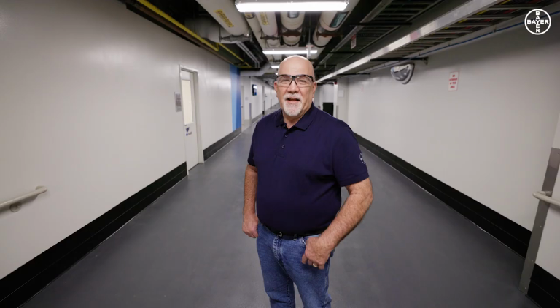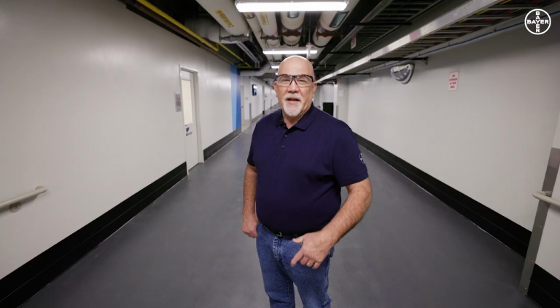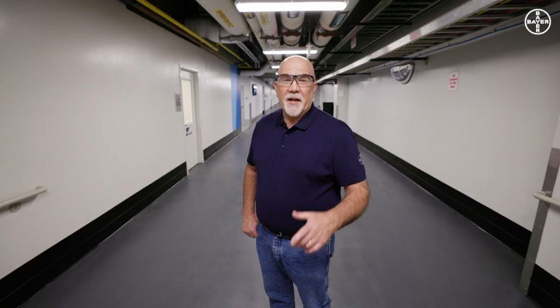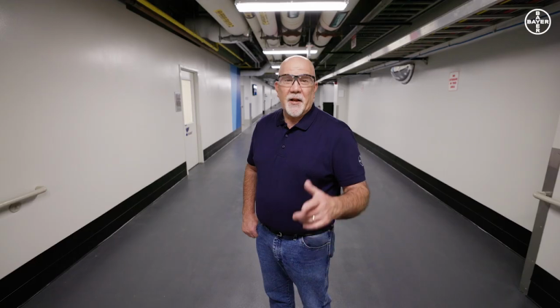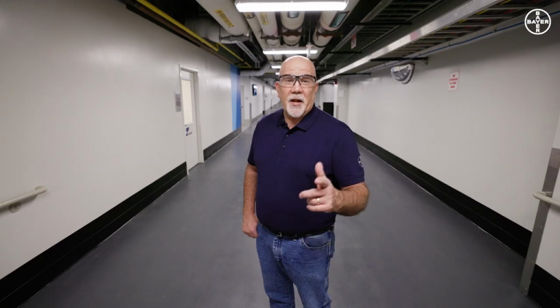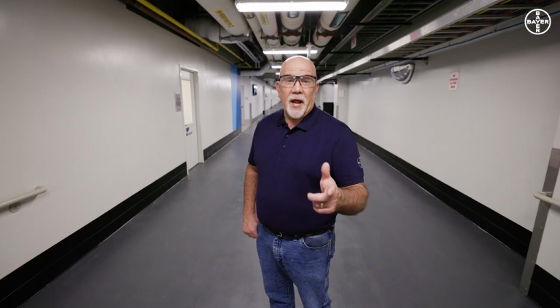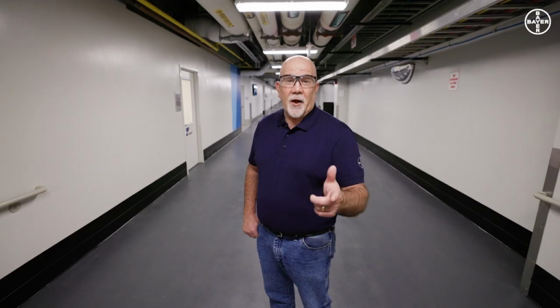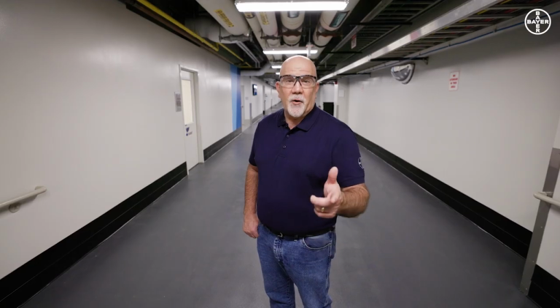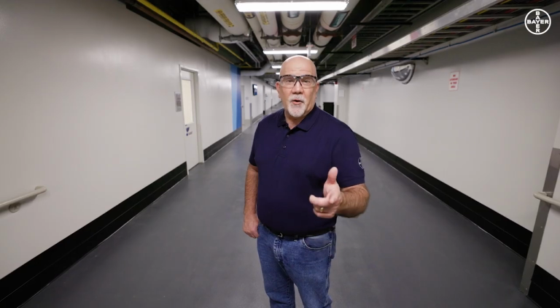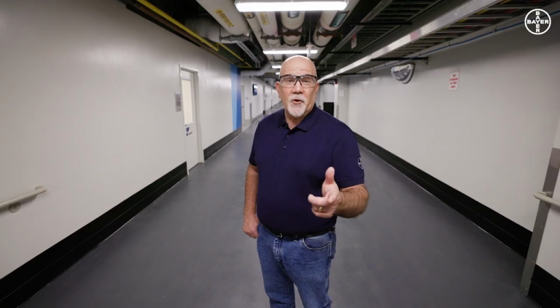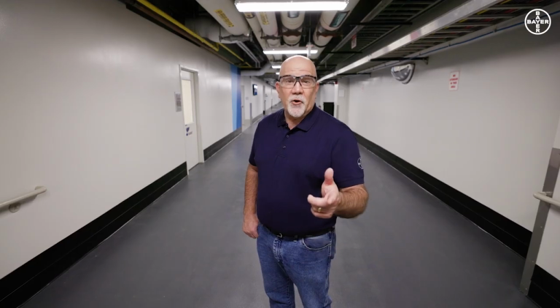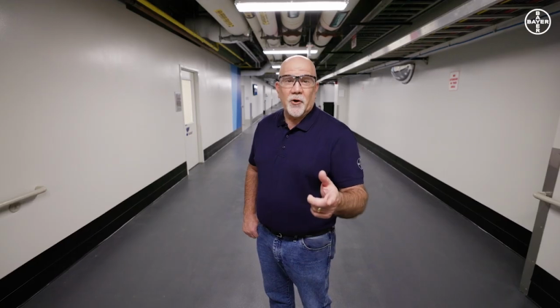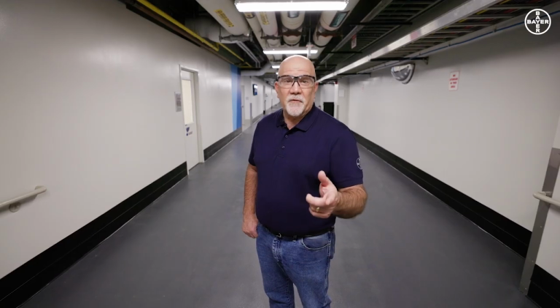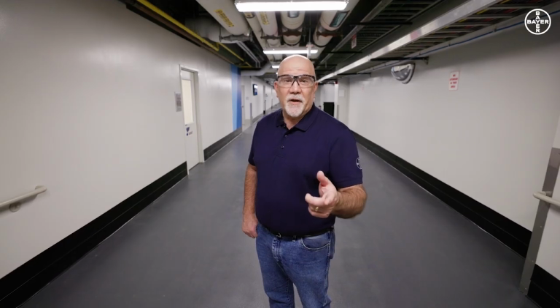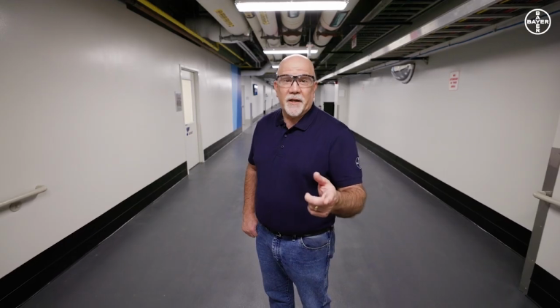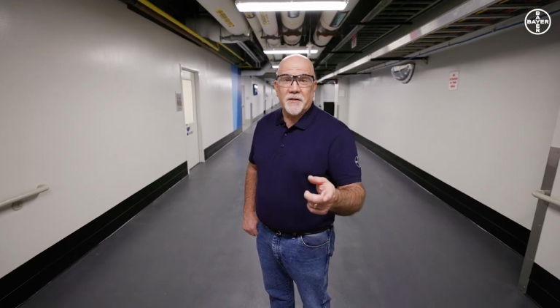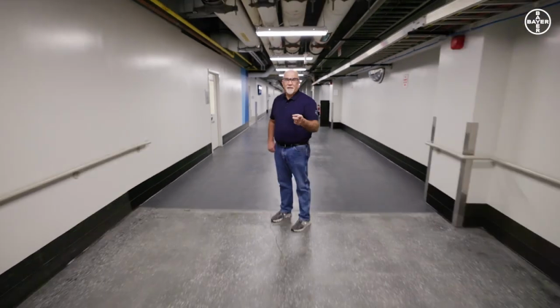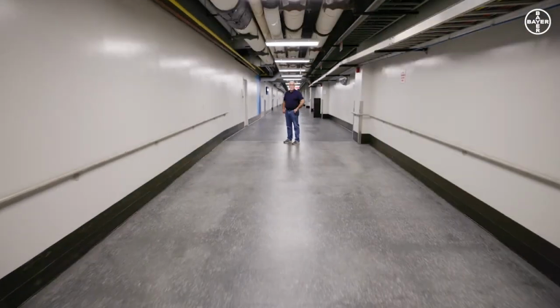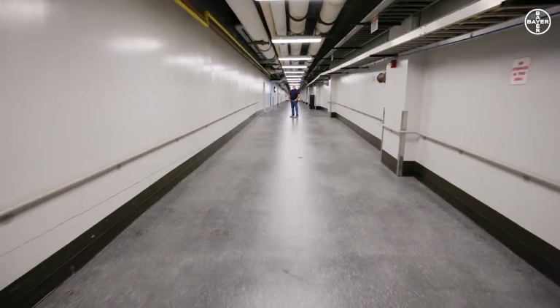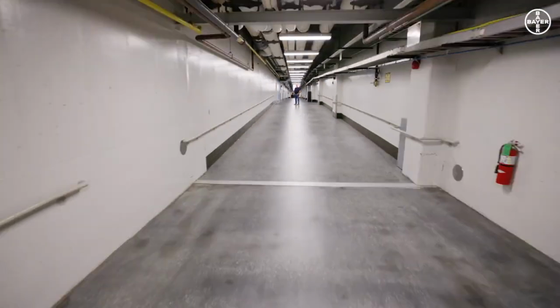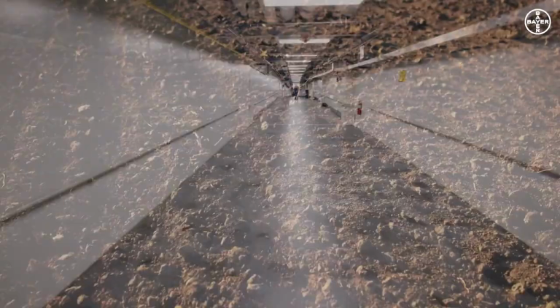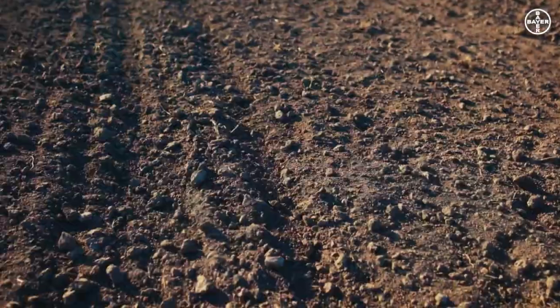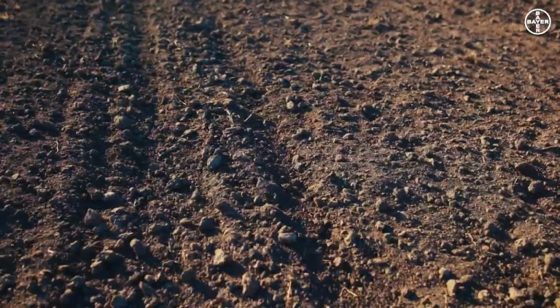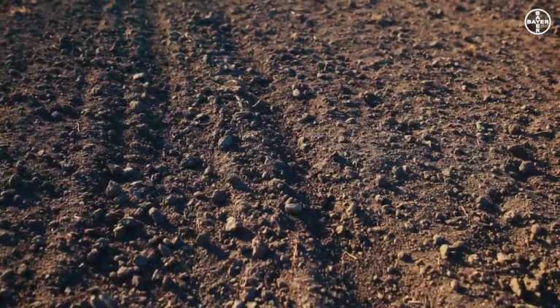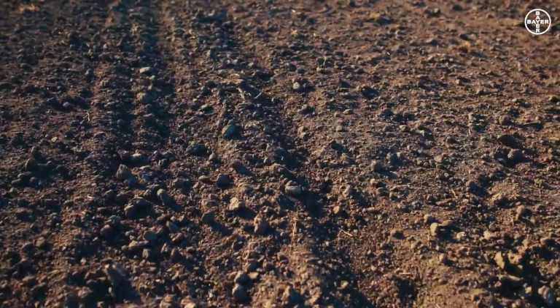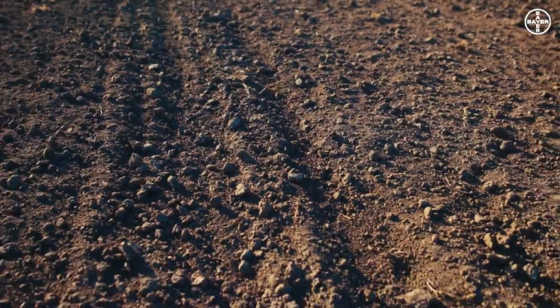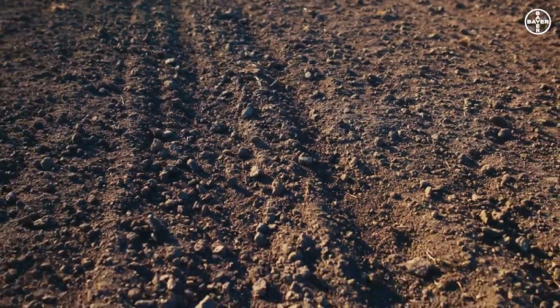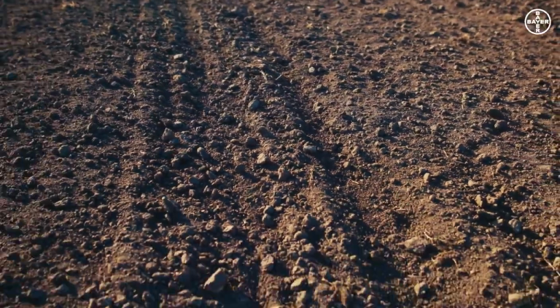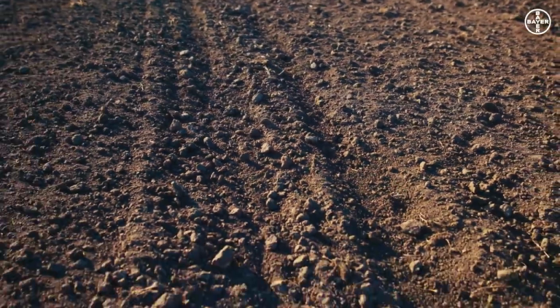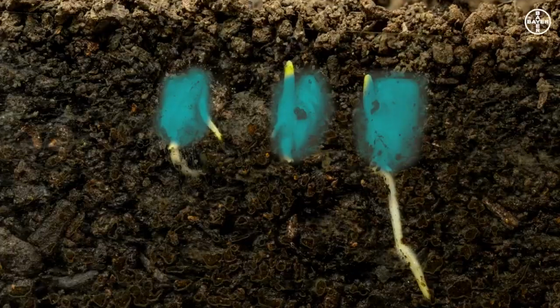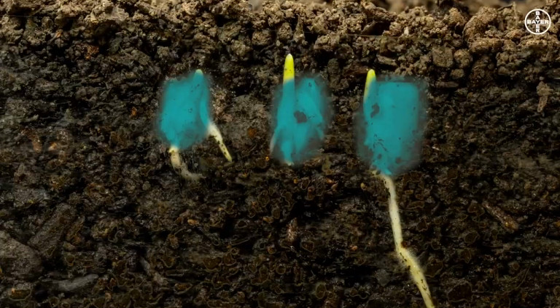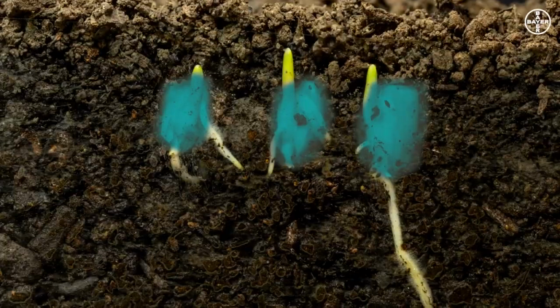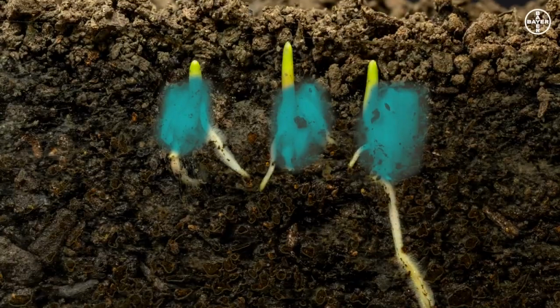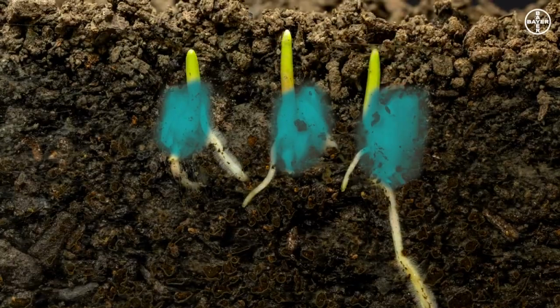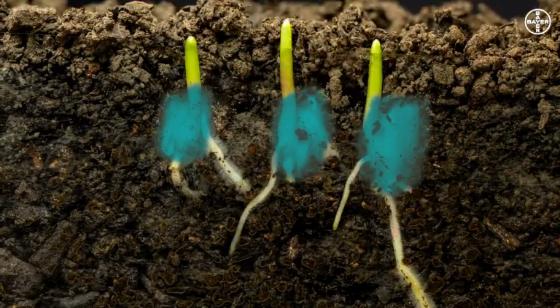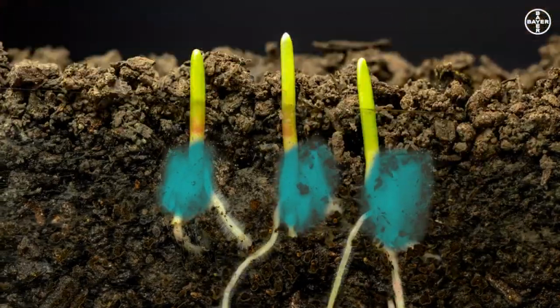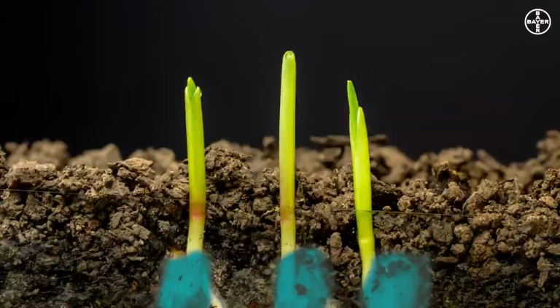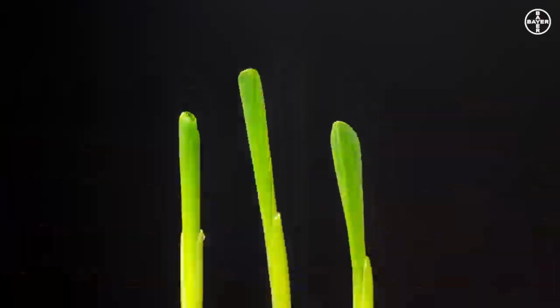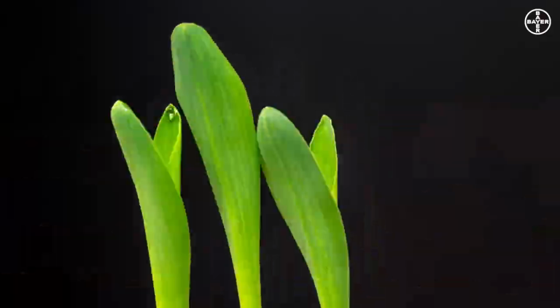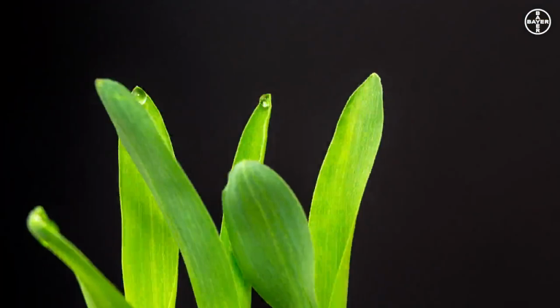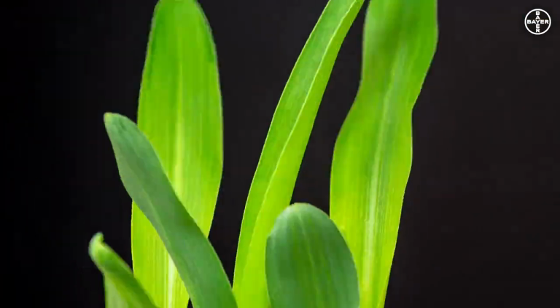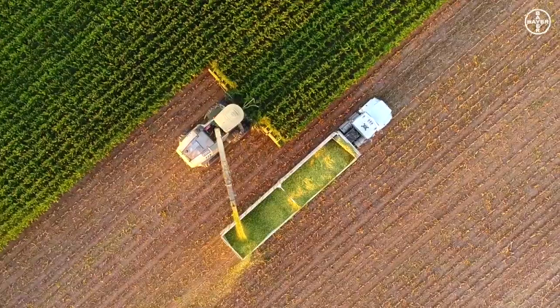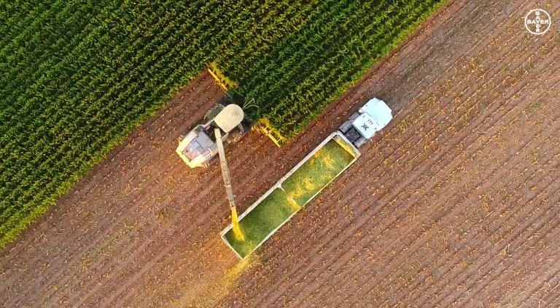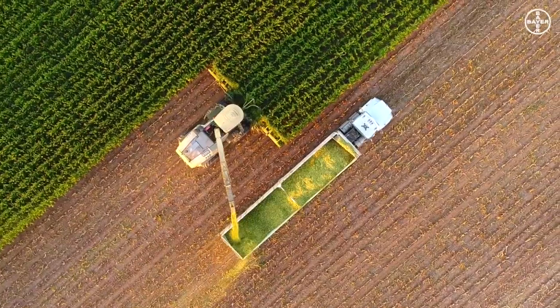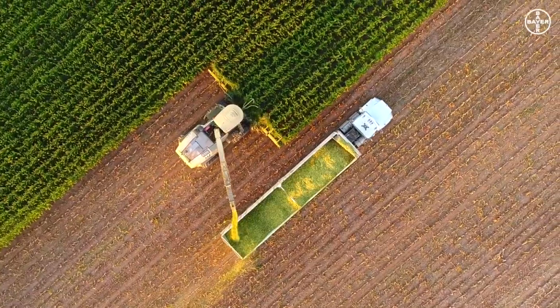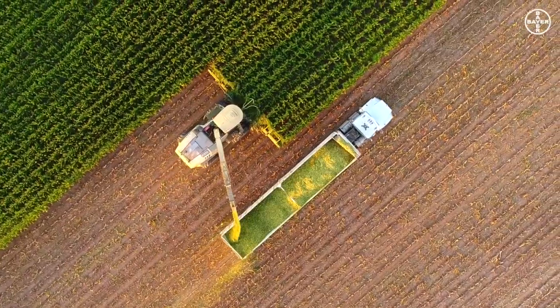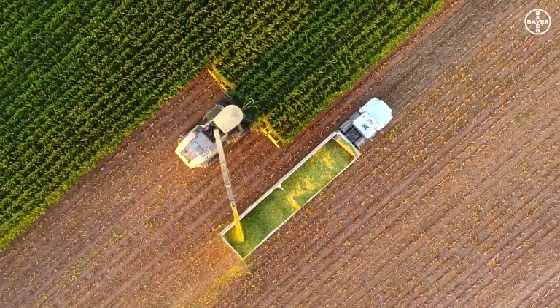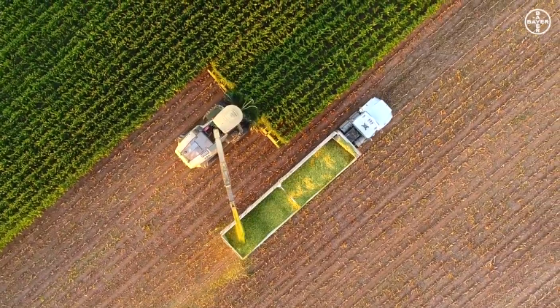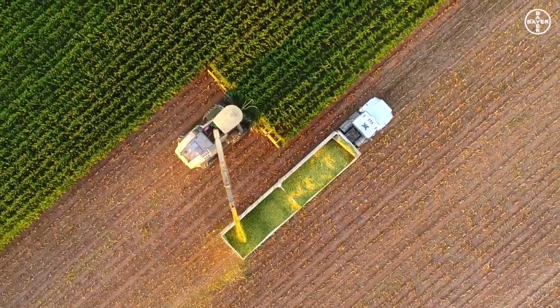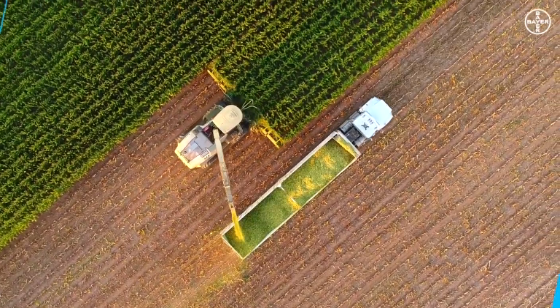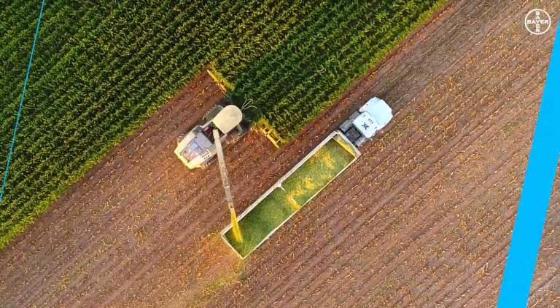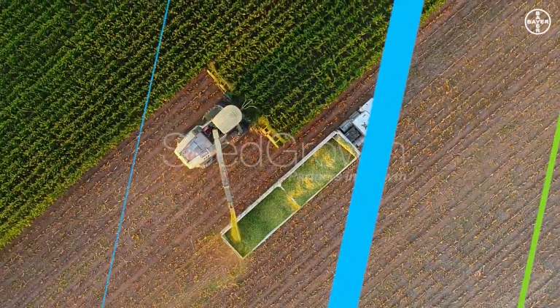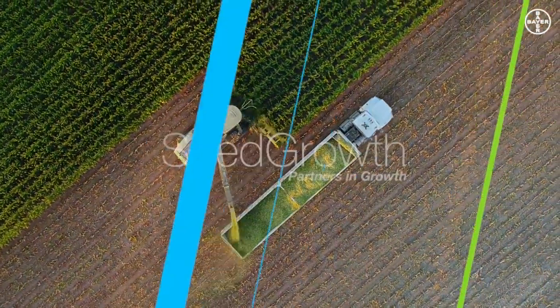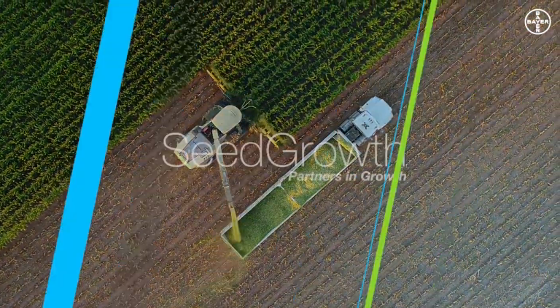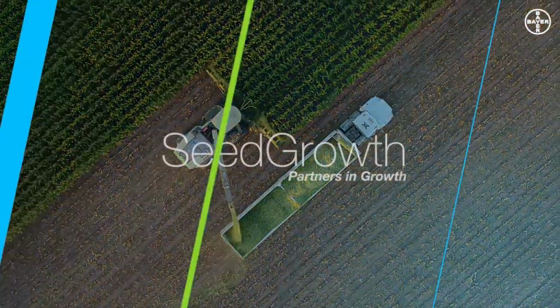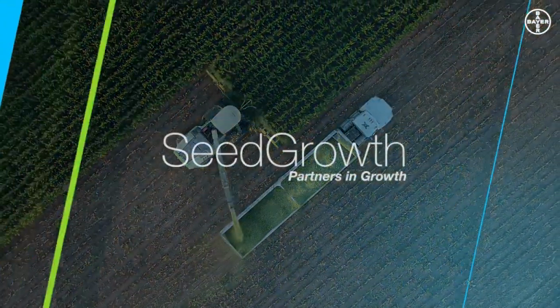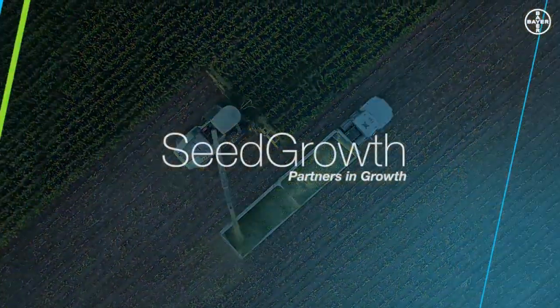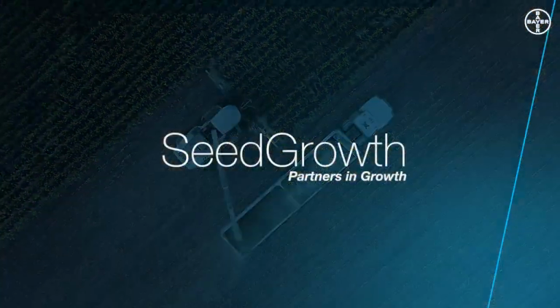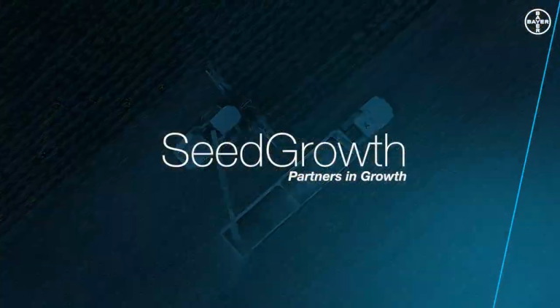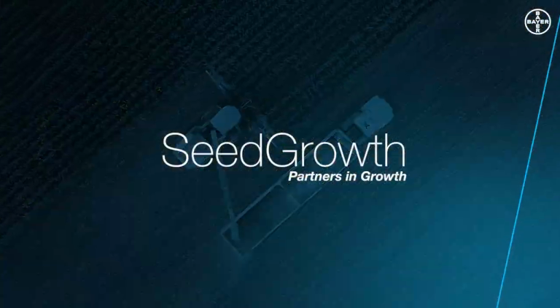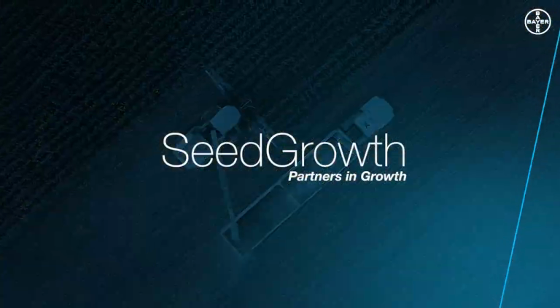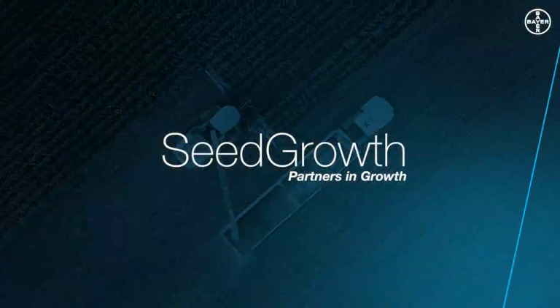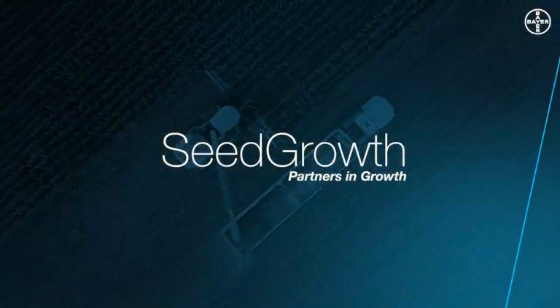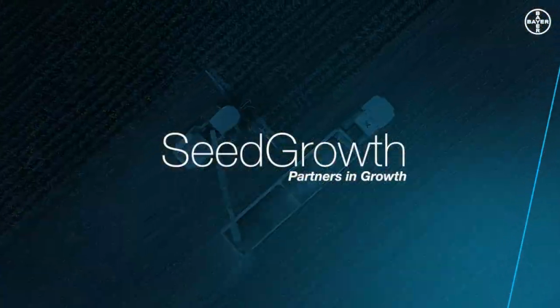To keep the grower's investment safe, and to give it the best possible start. Now you're convinced. Seed Growth by Bayer — partners in growth.